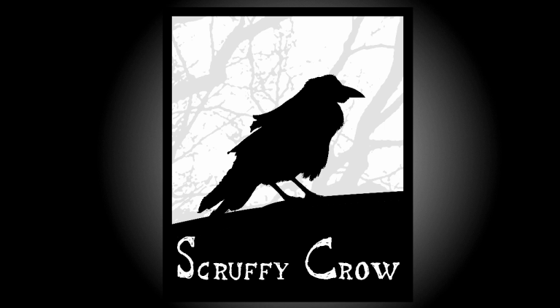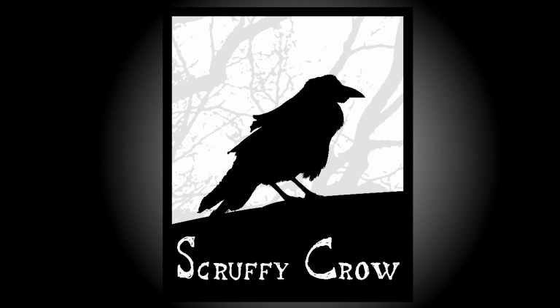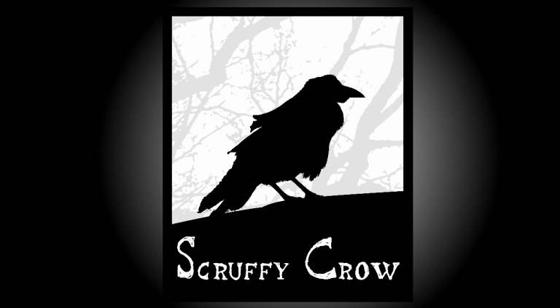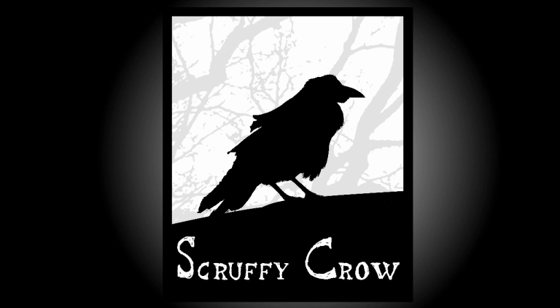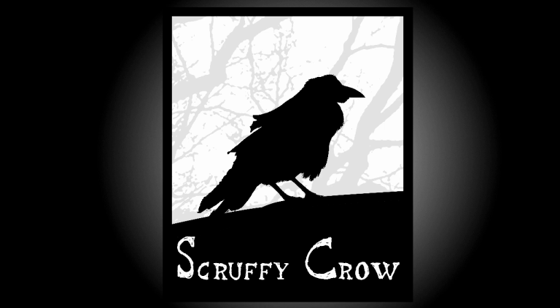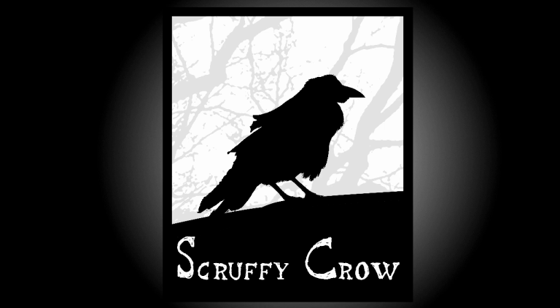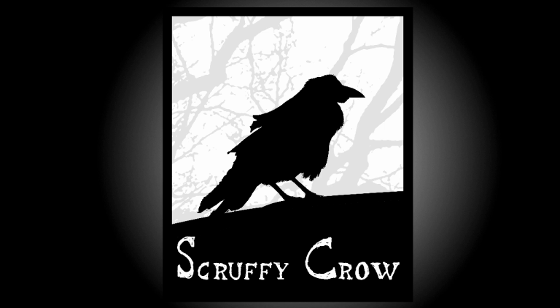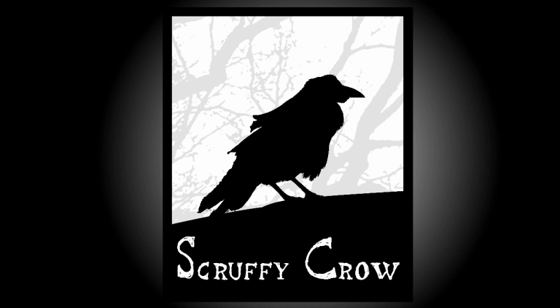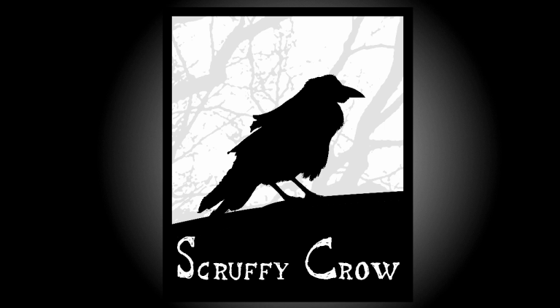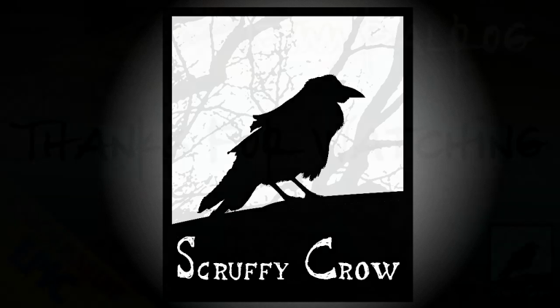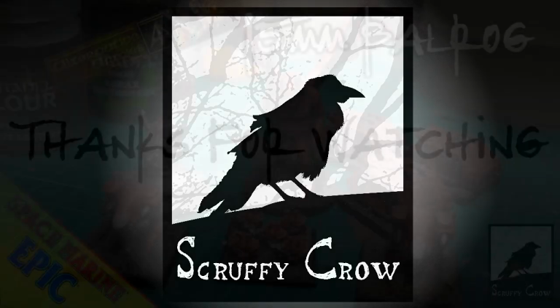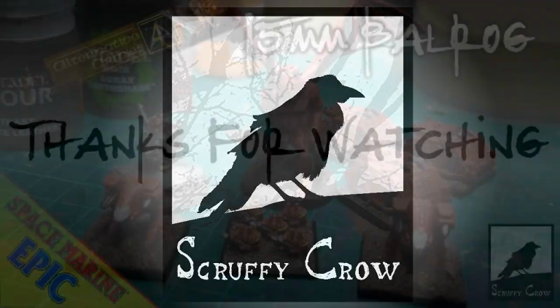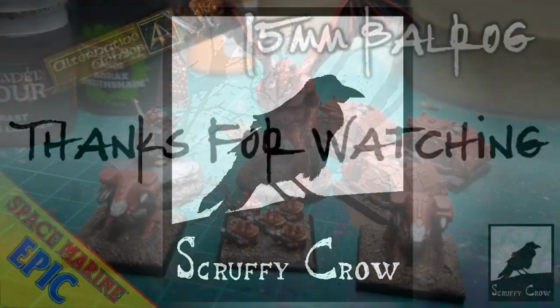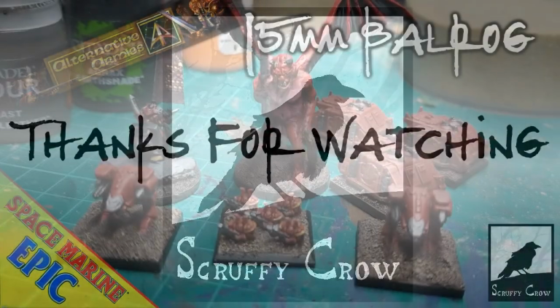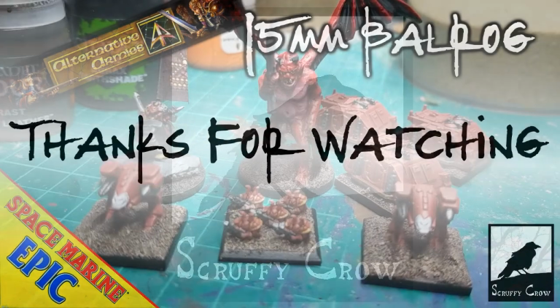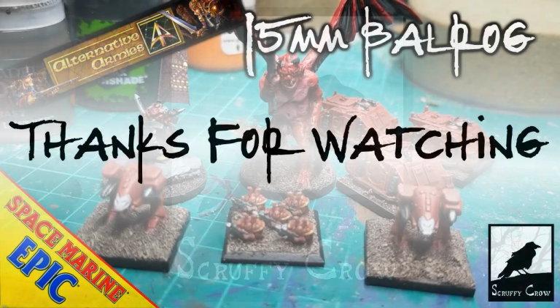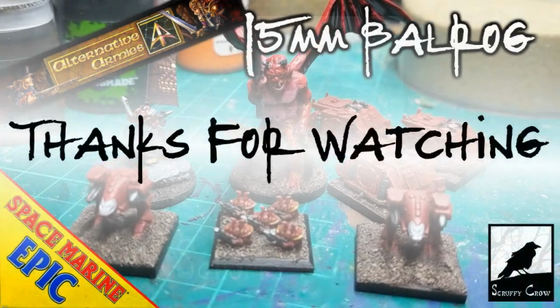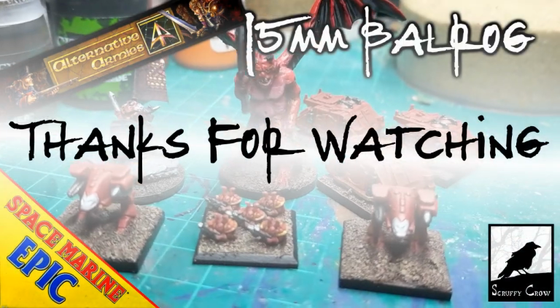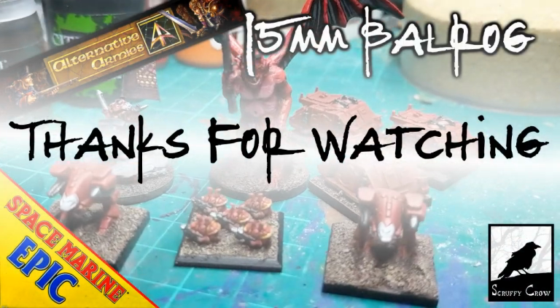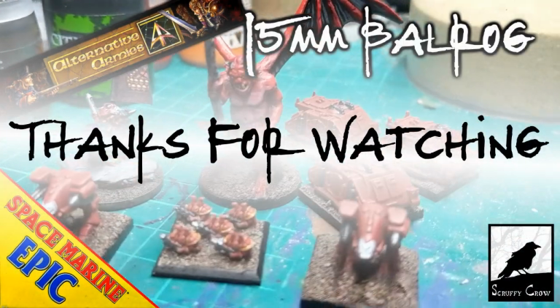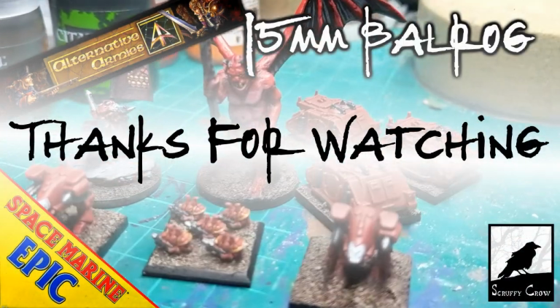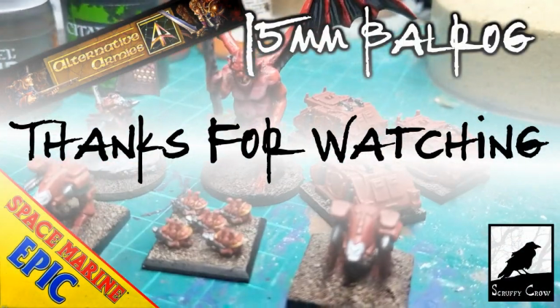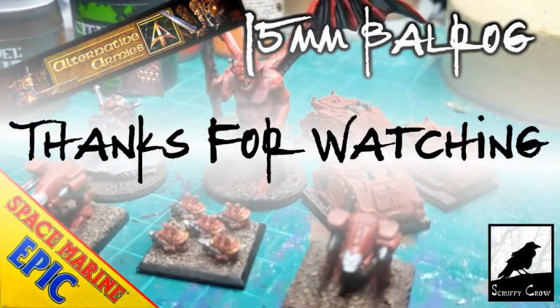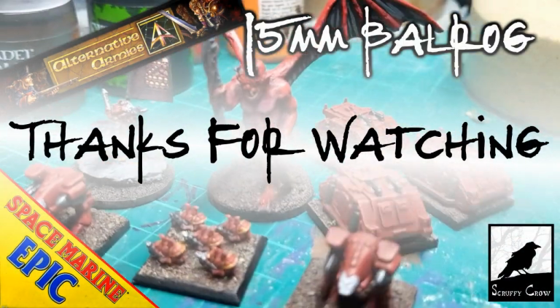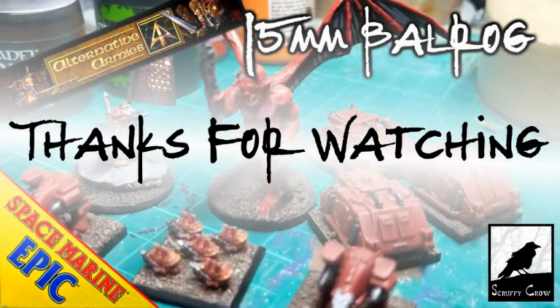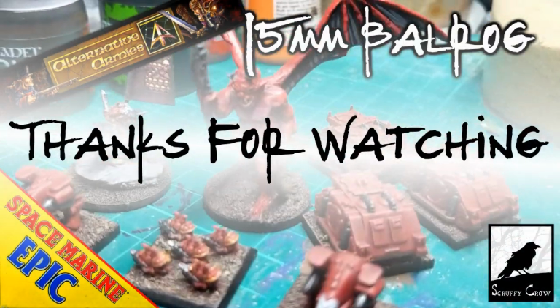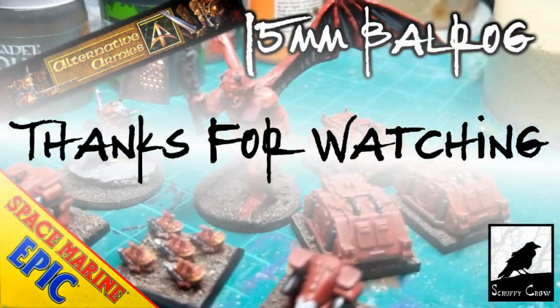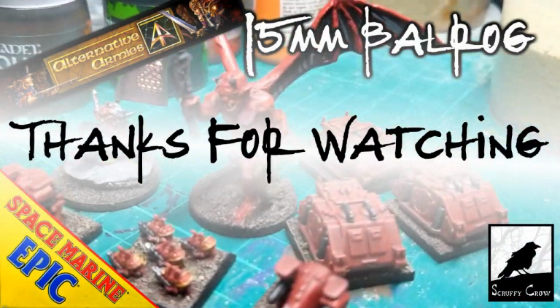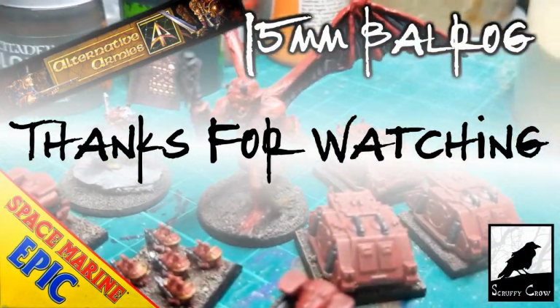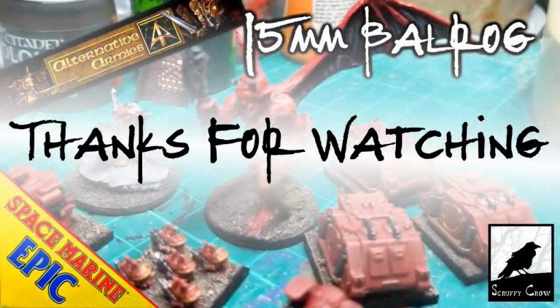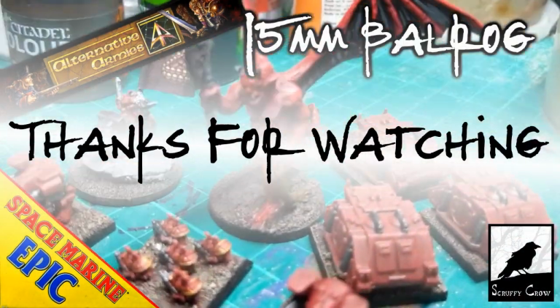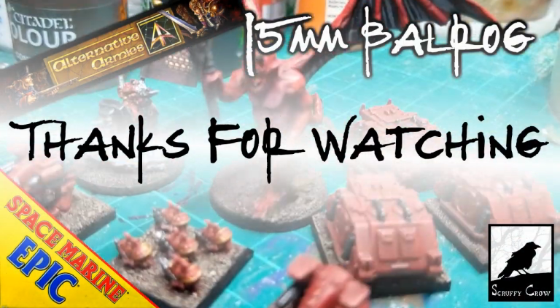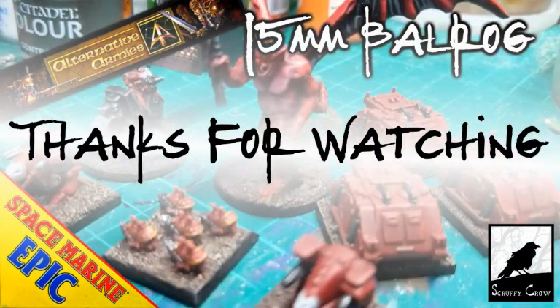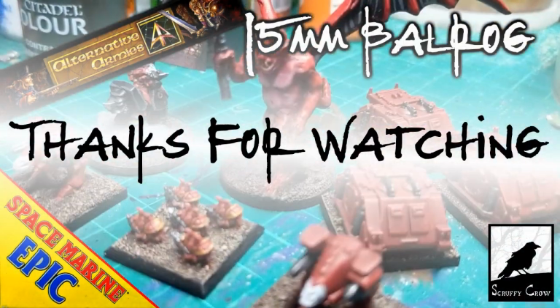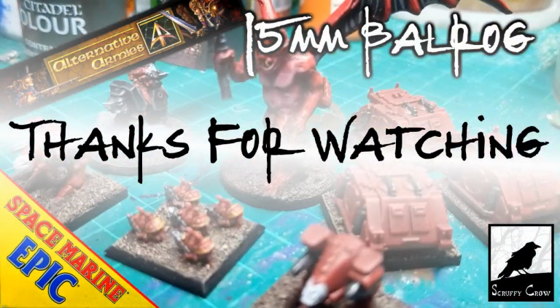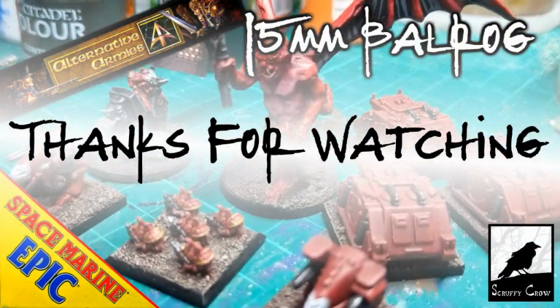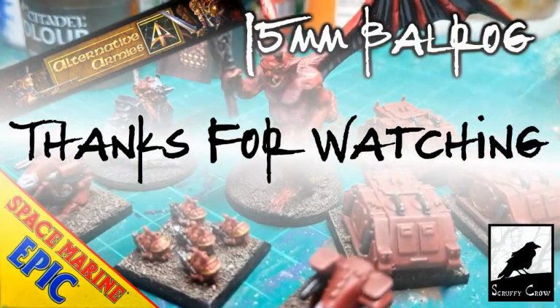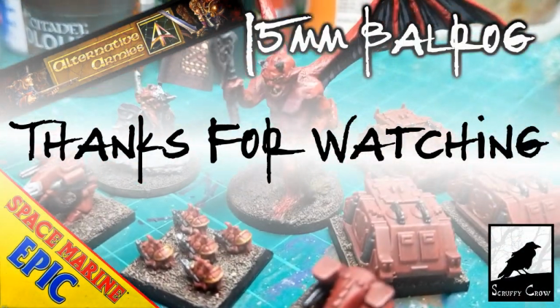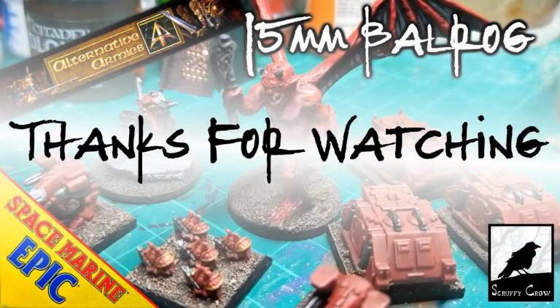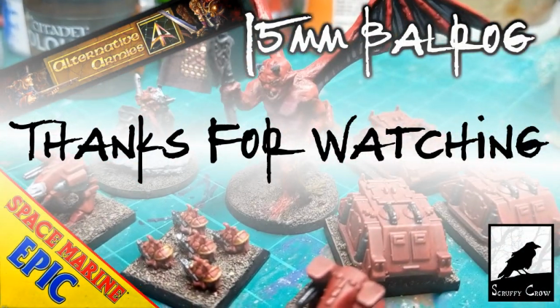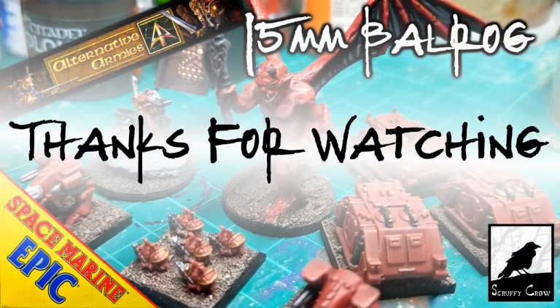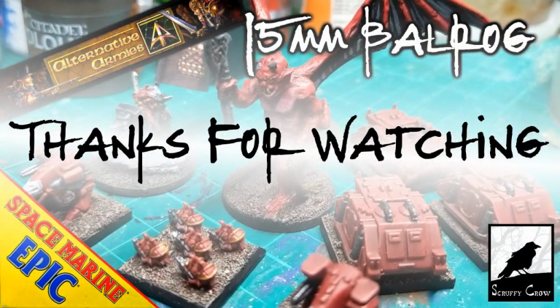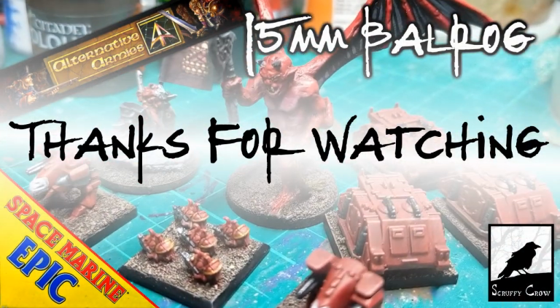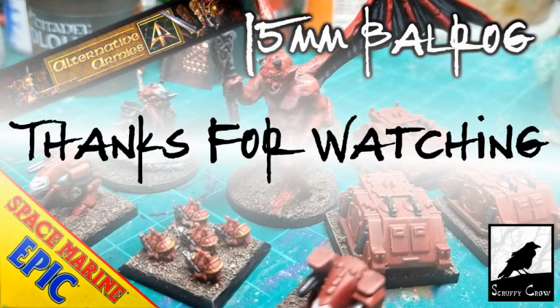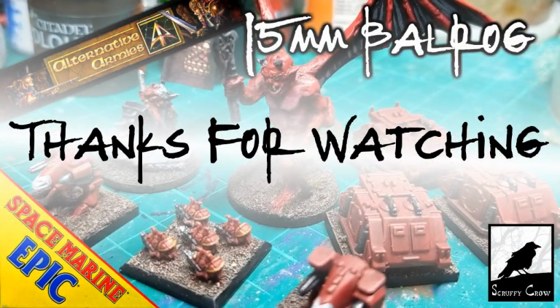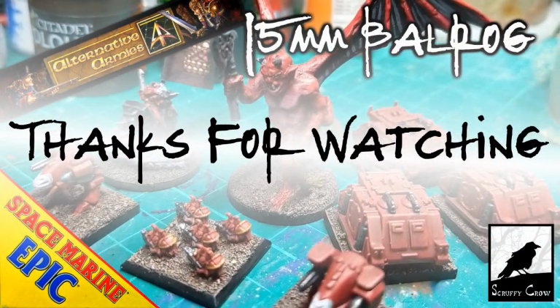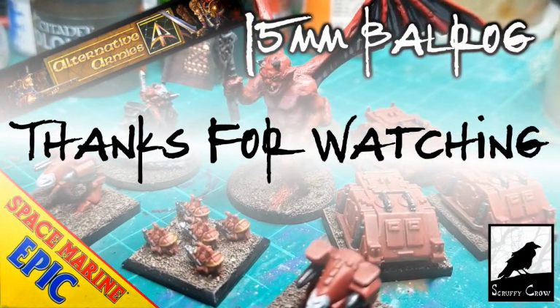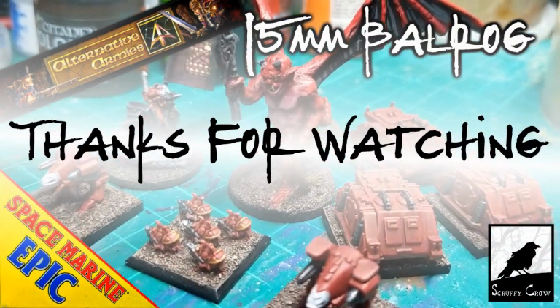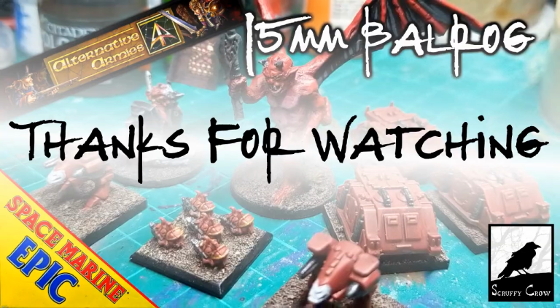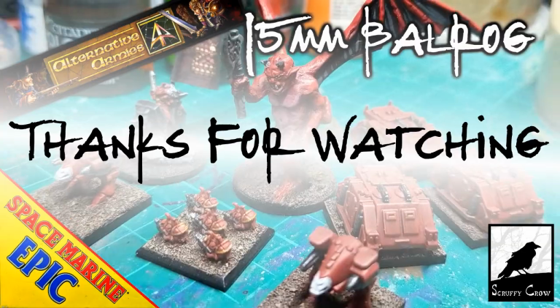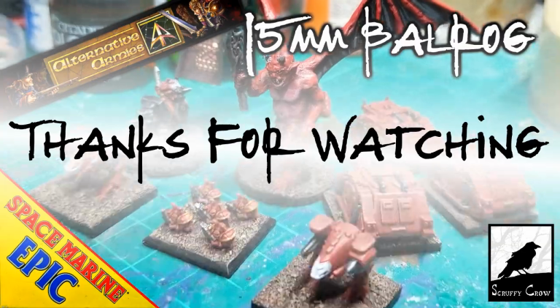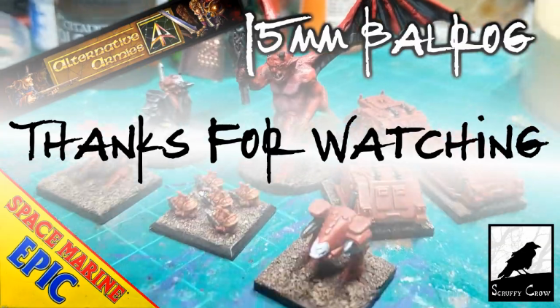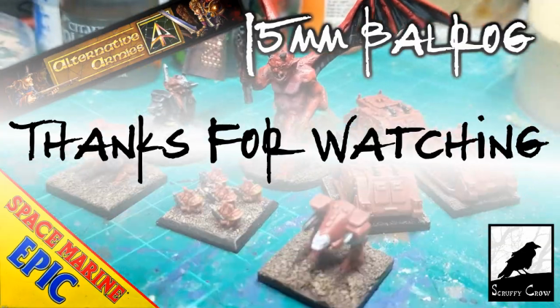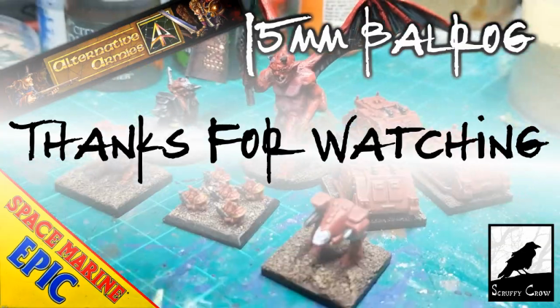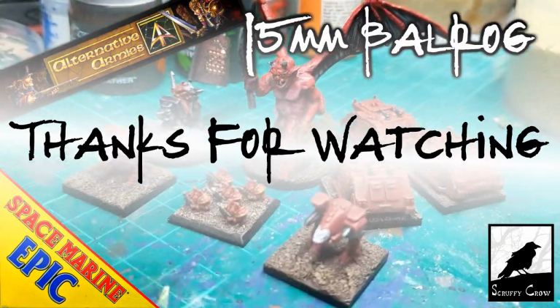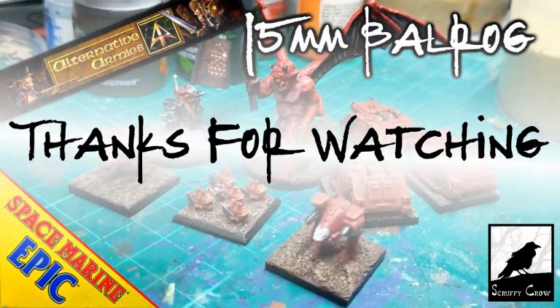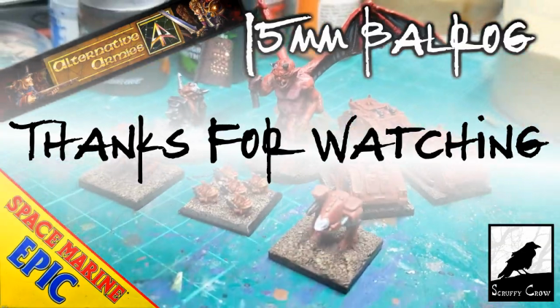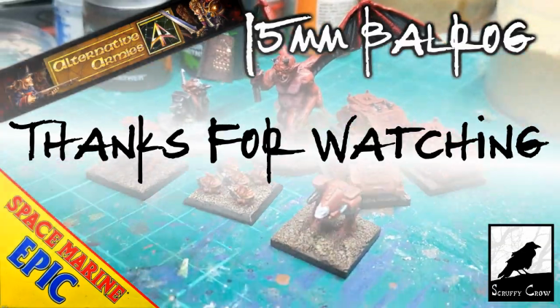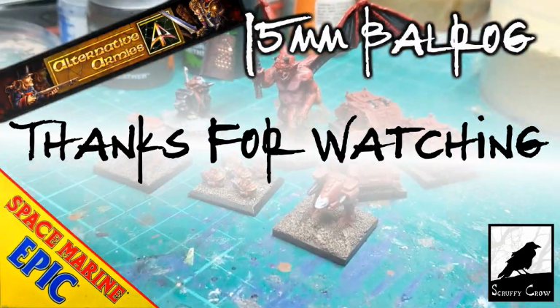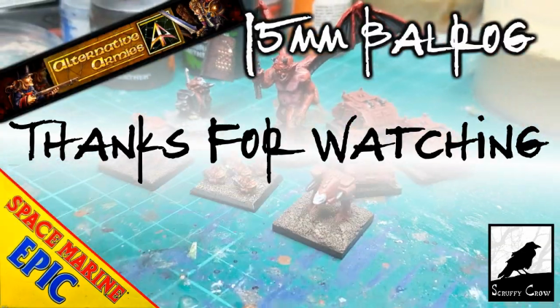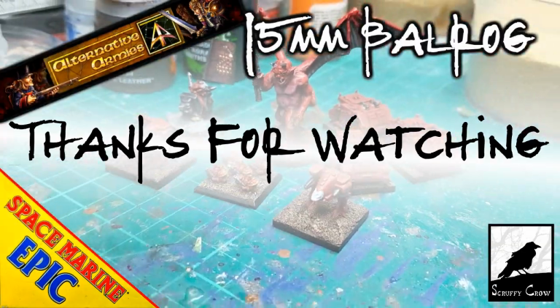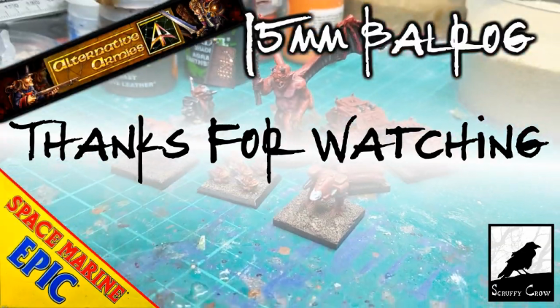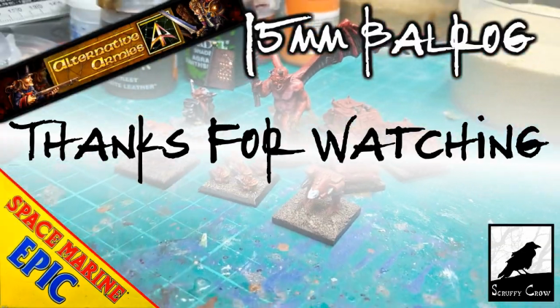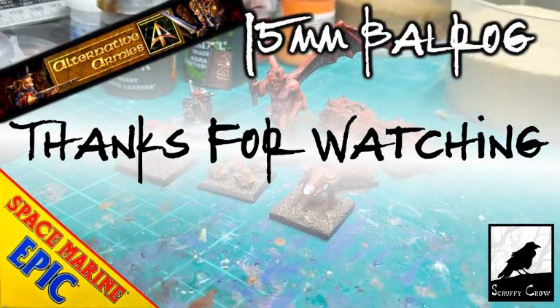And that's all for this video. Please let me know what you thought down in the comments, maybe subscribe for more, and as ever, thanks for watching. Bye.